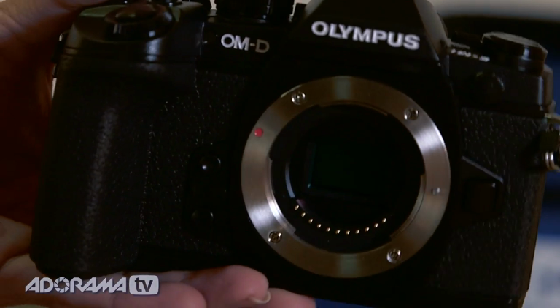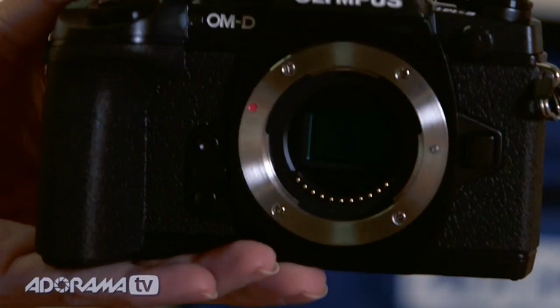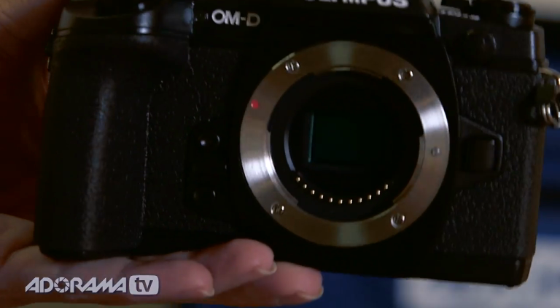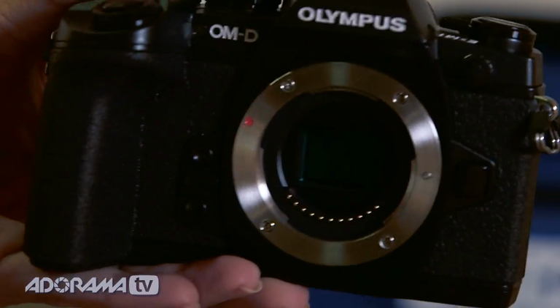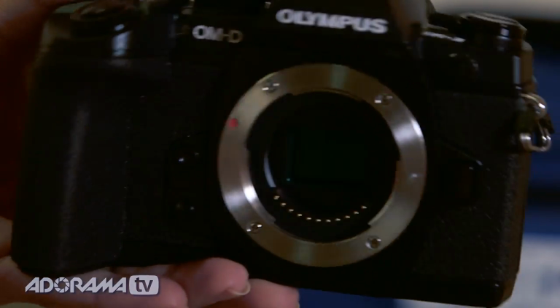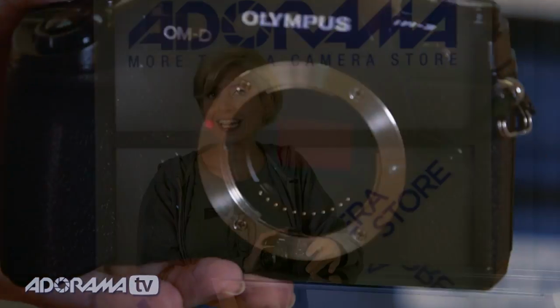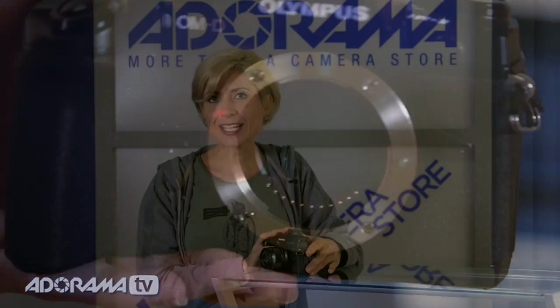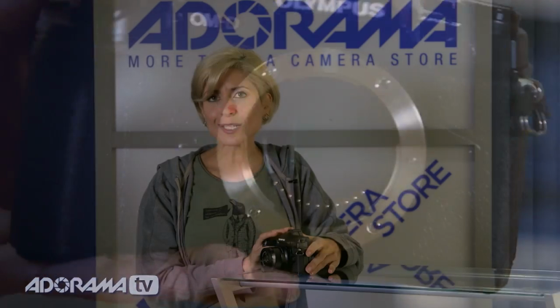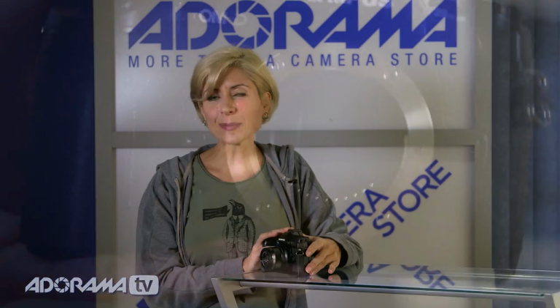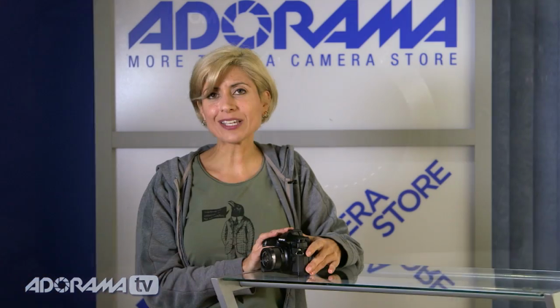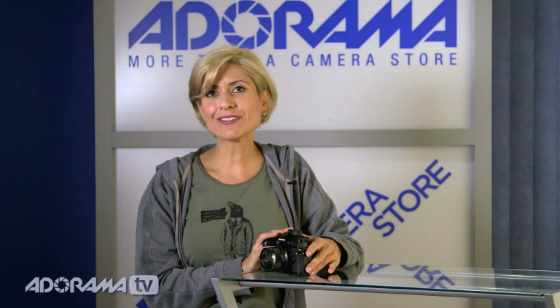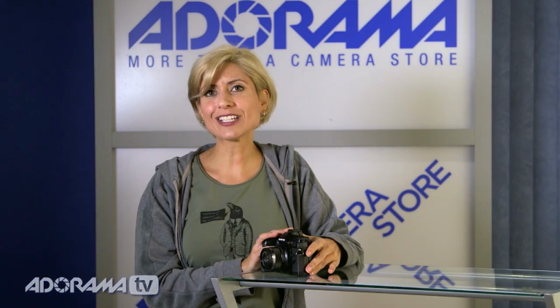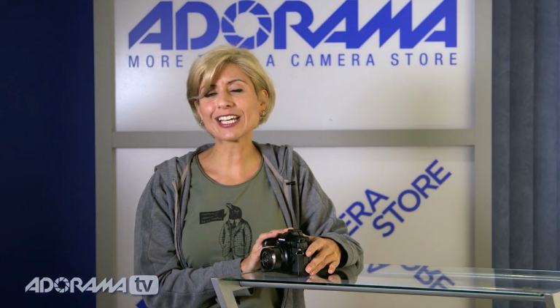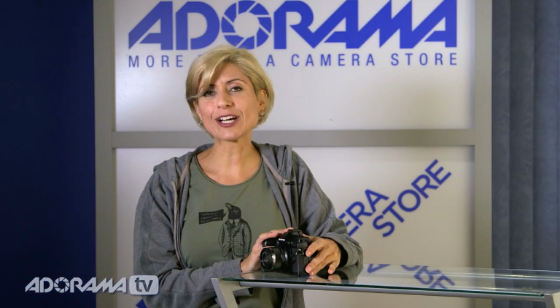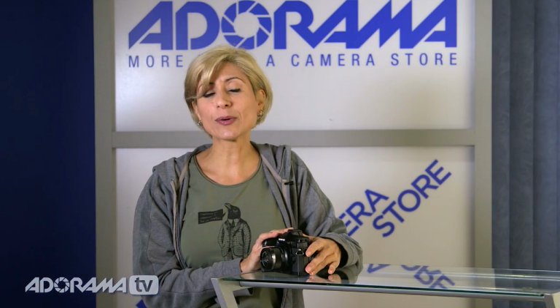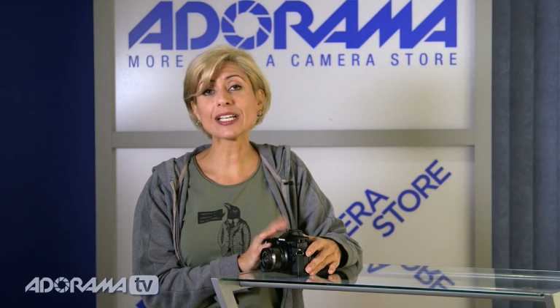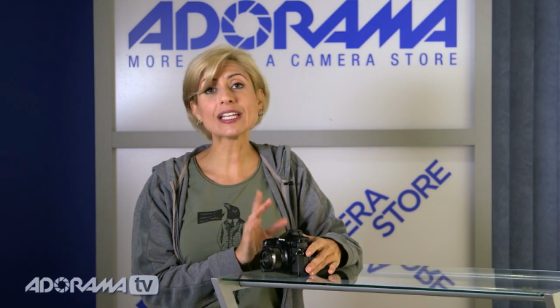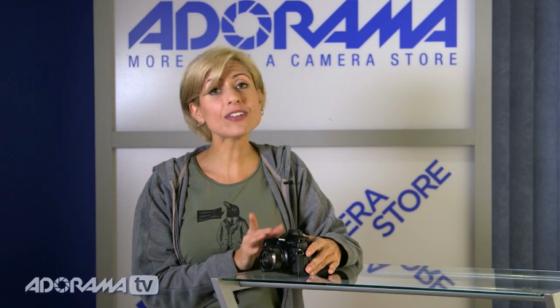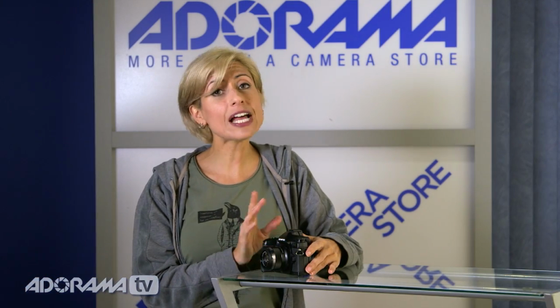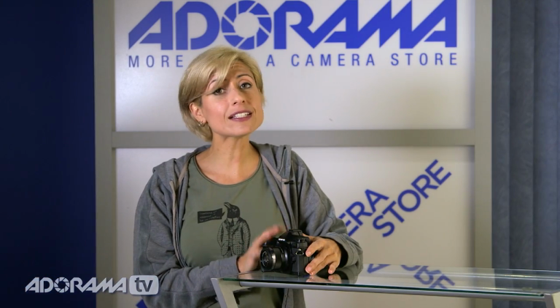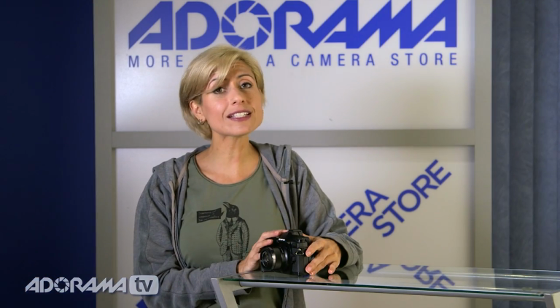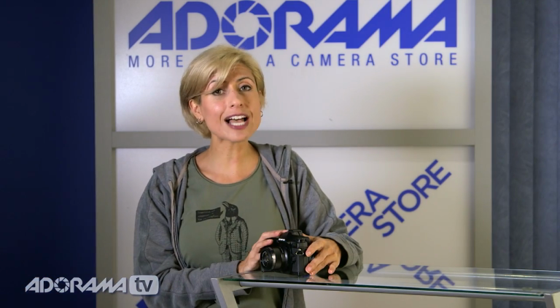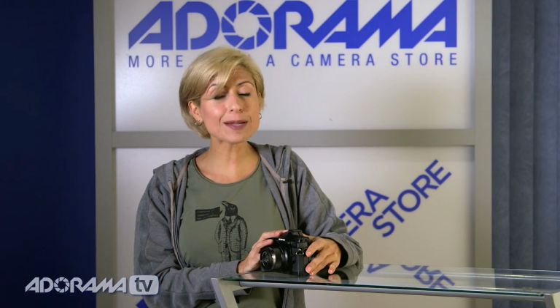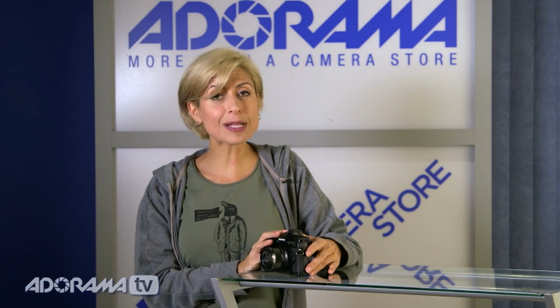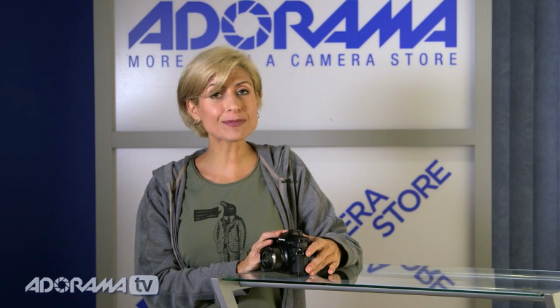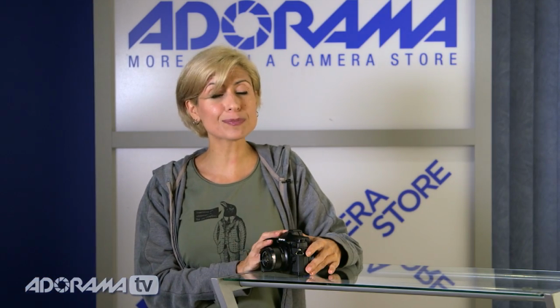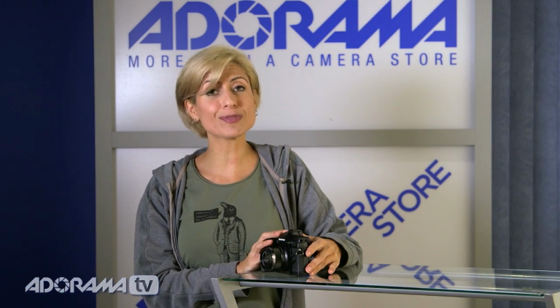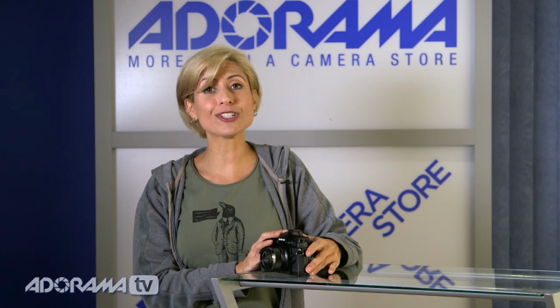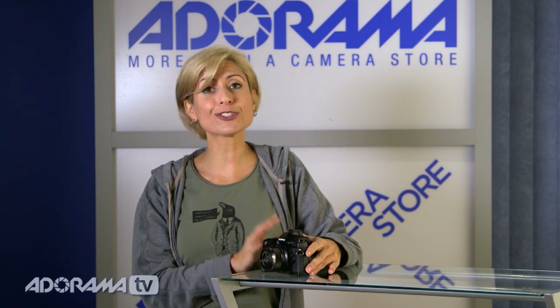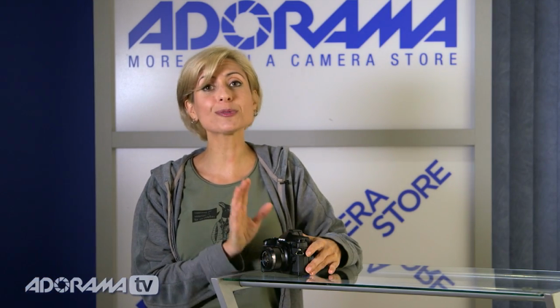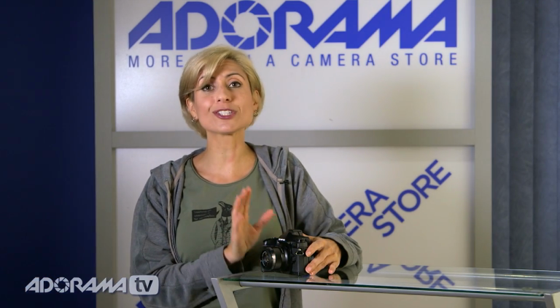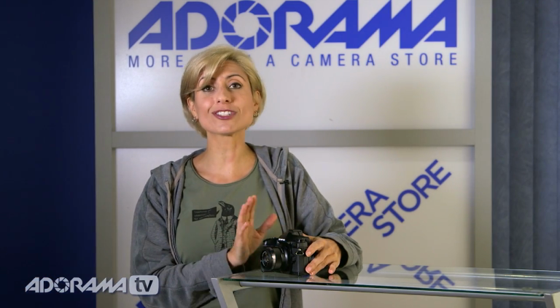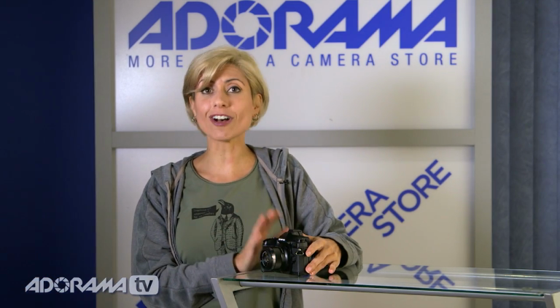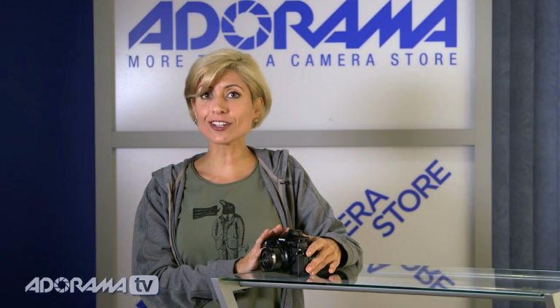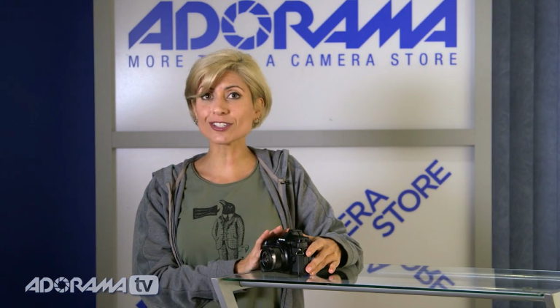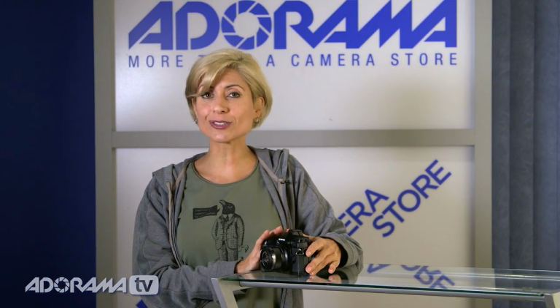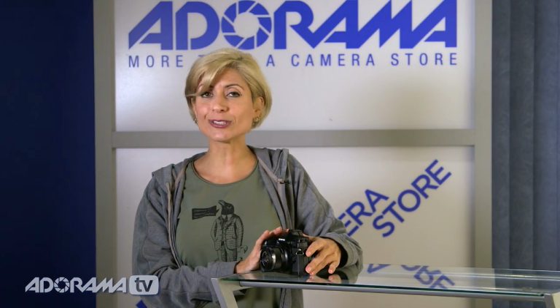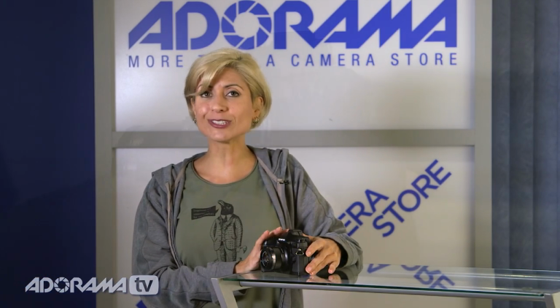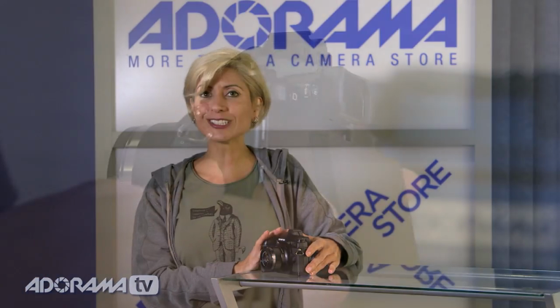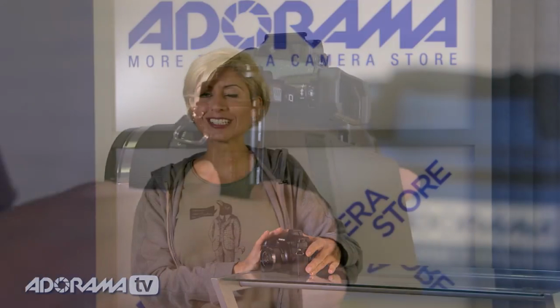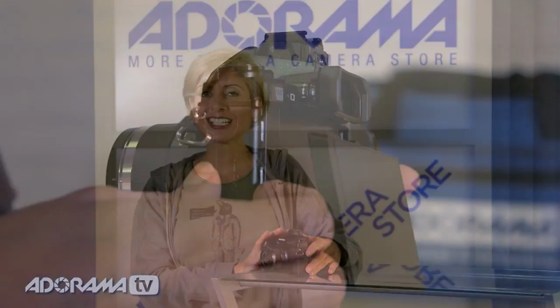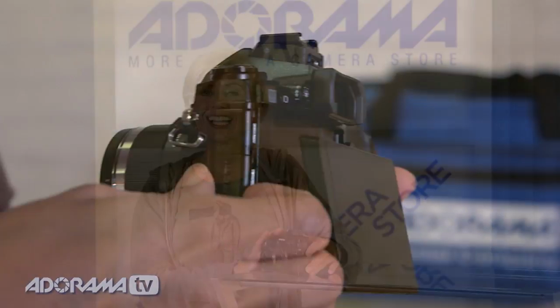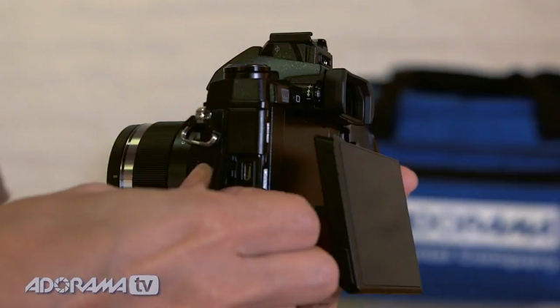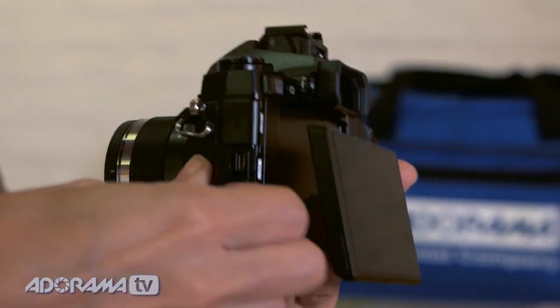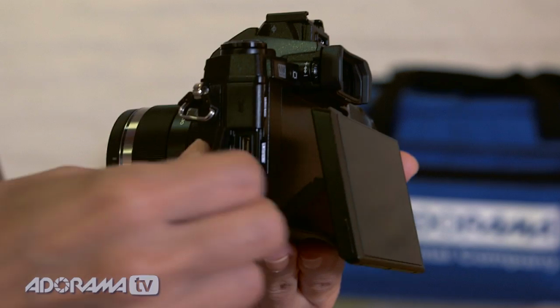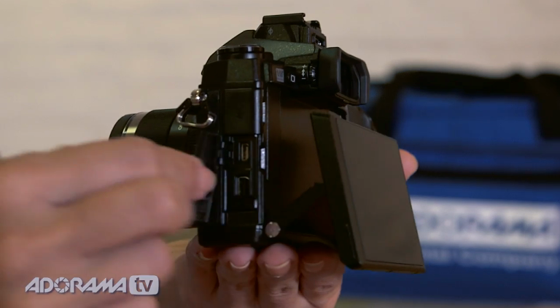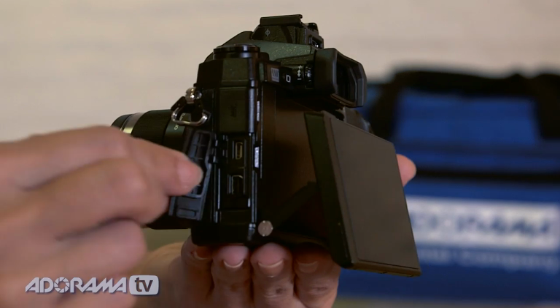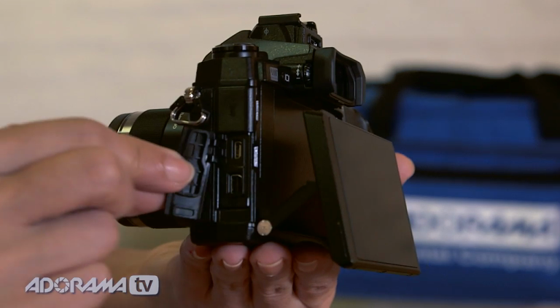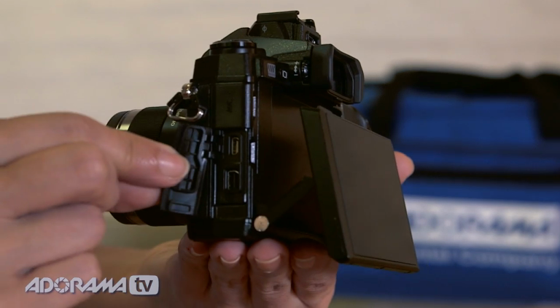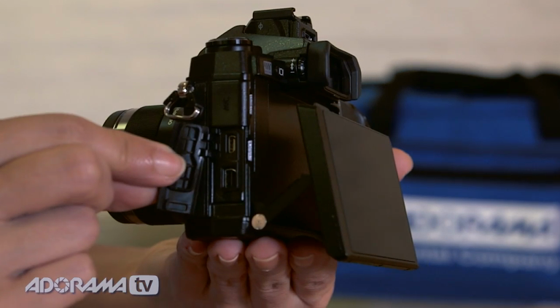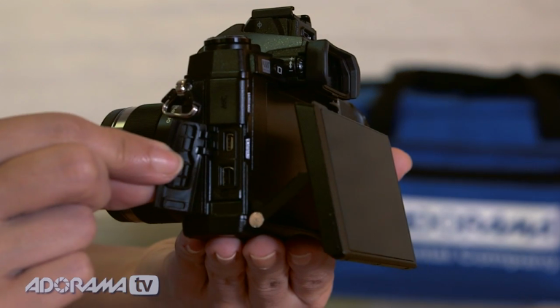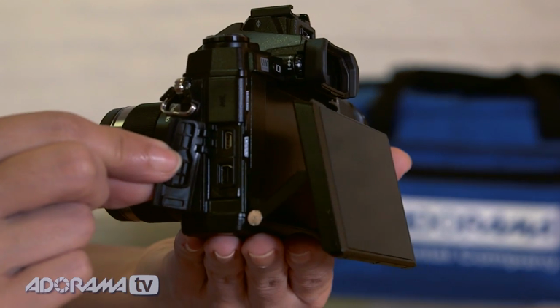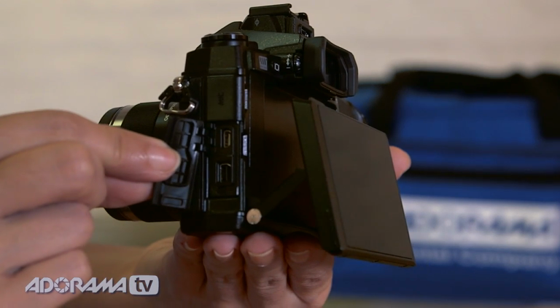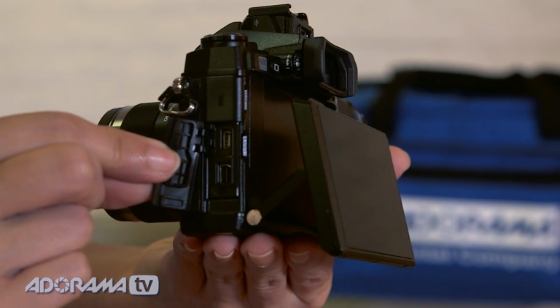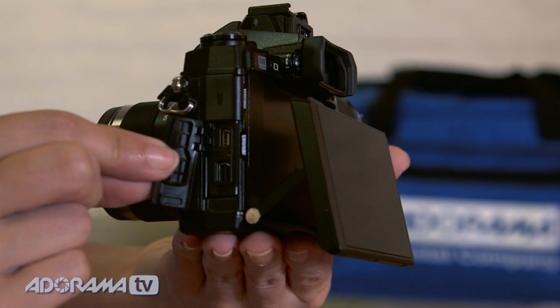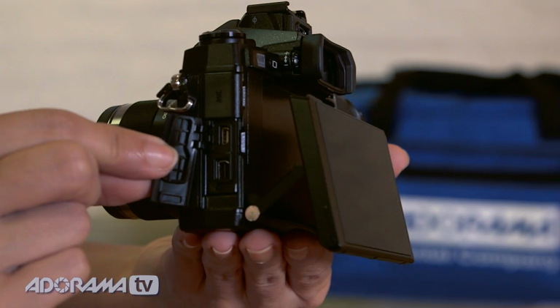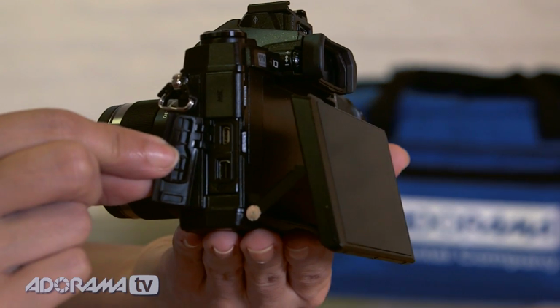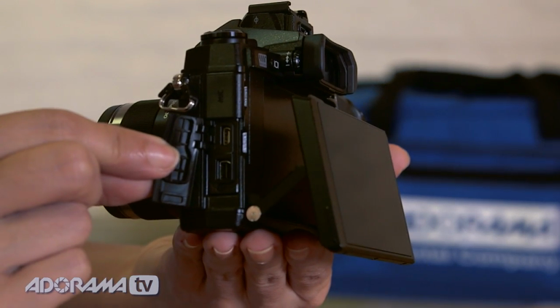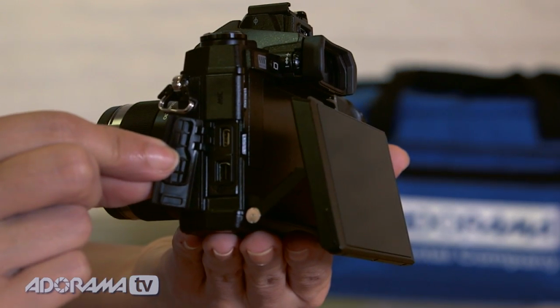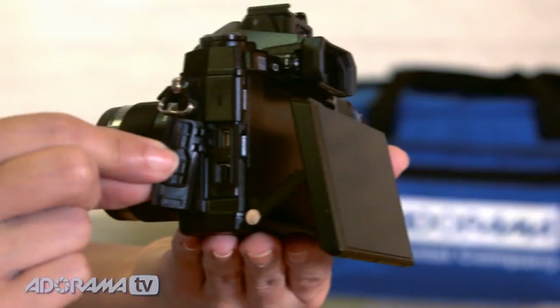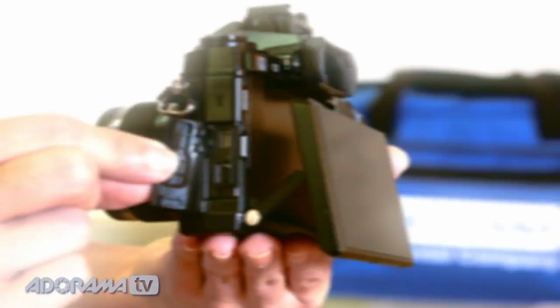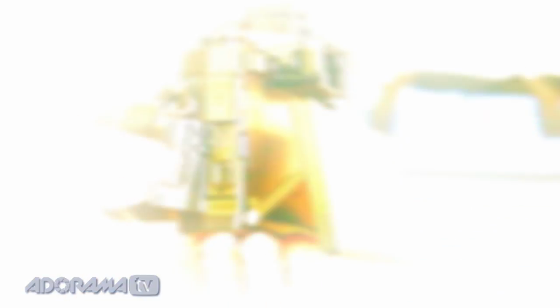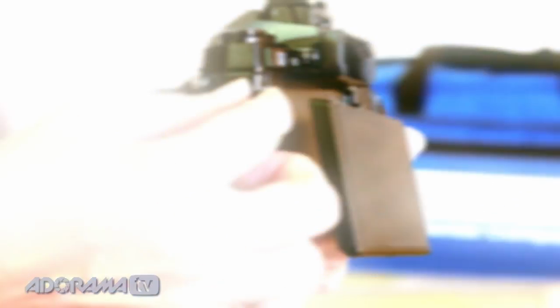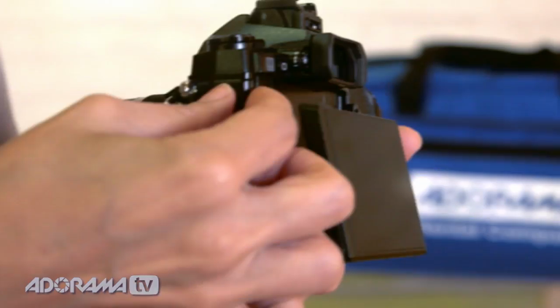It does 1080p video. It even has a time-lapse feature, which is also cool. And it has an HDMI and mic port.